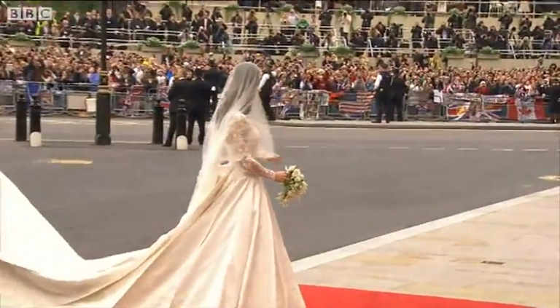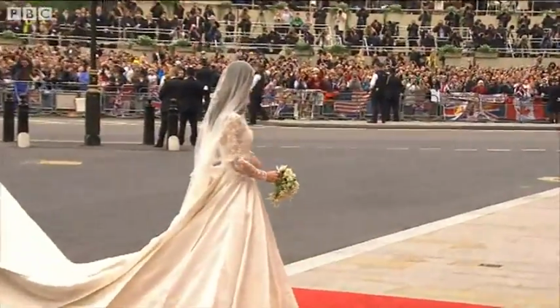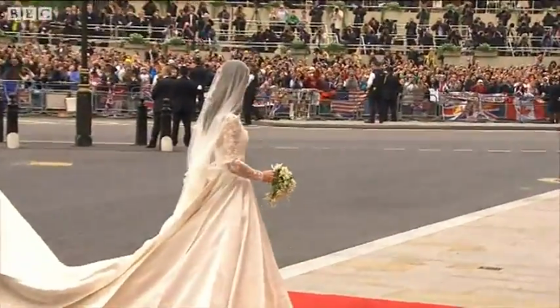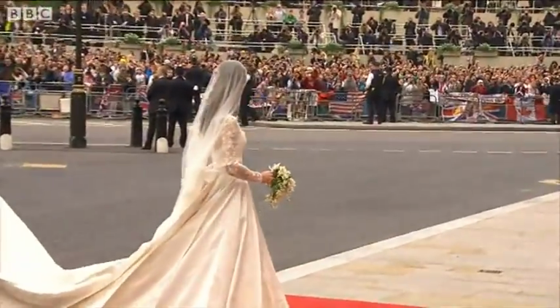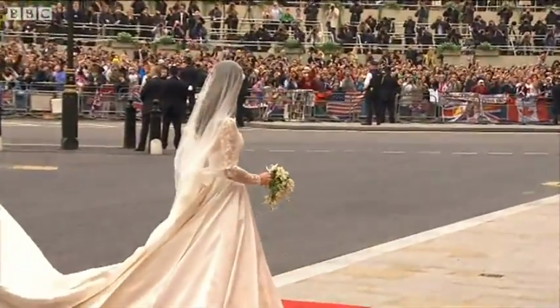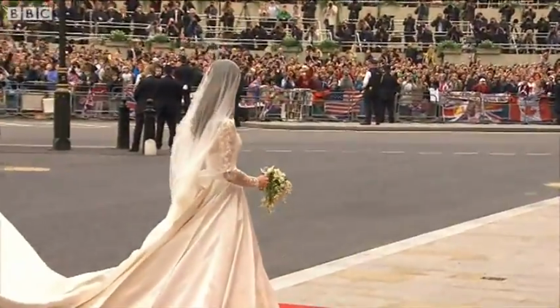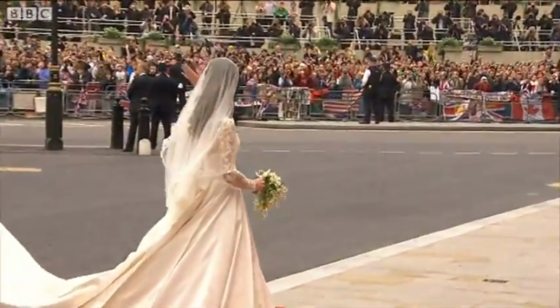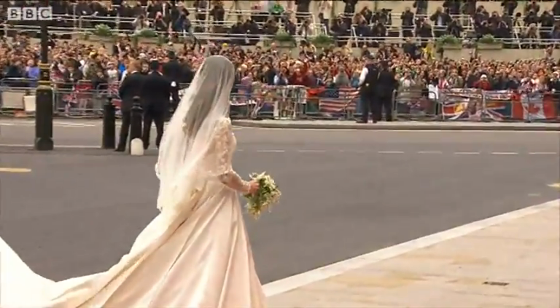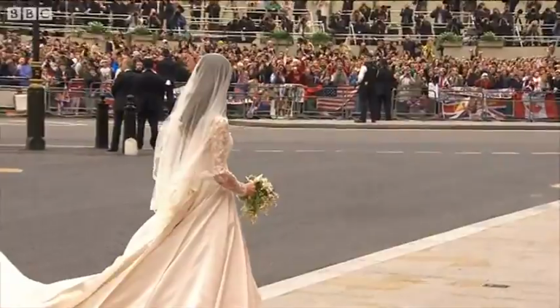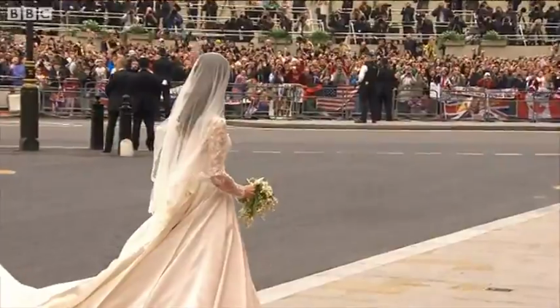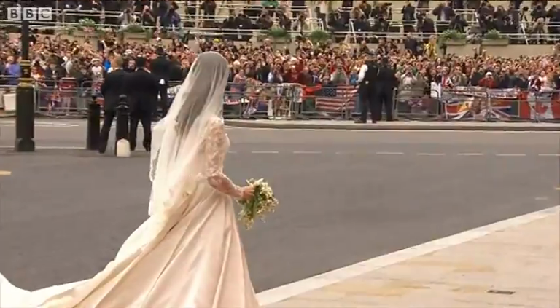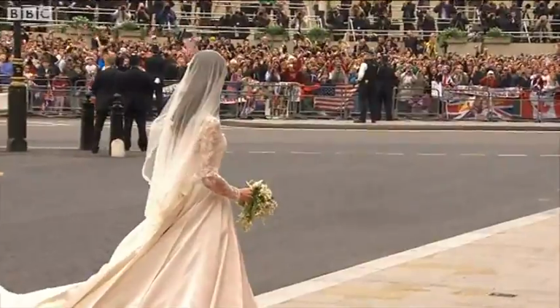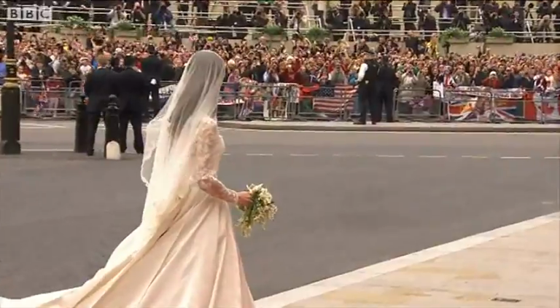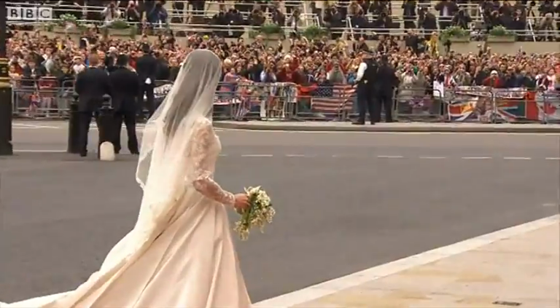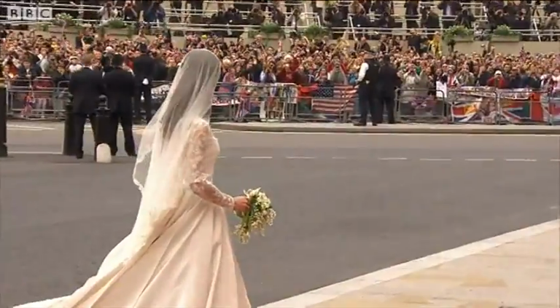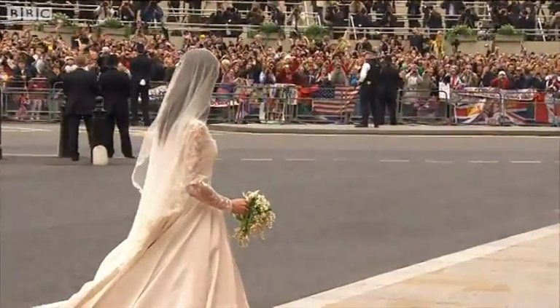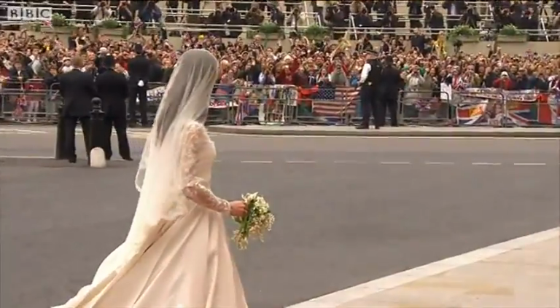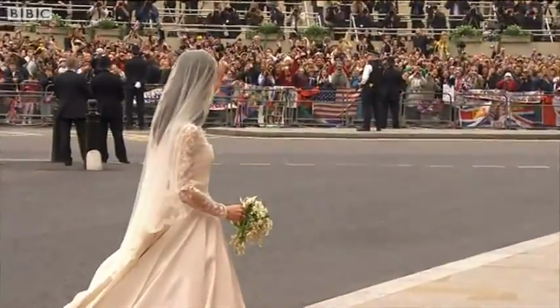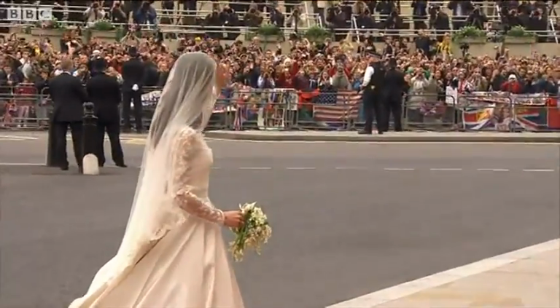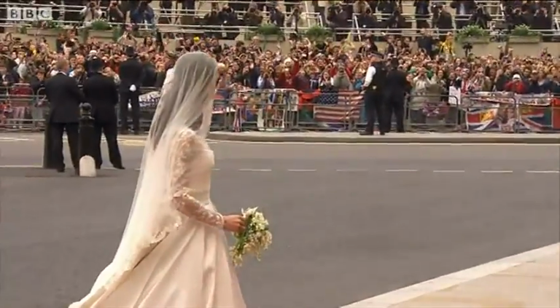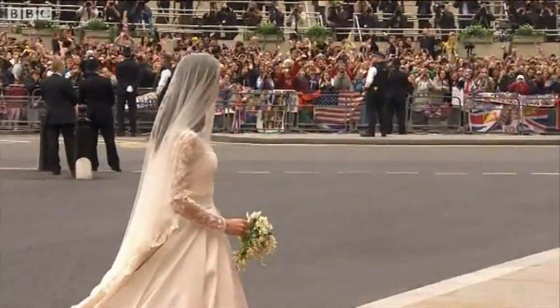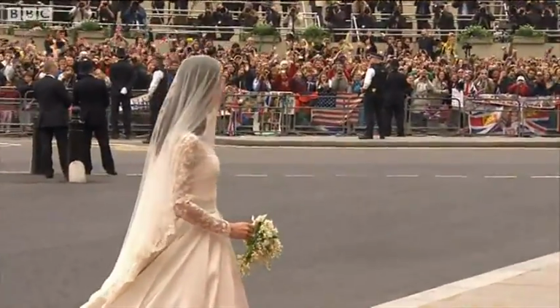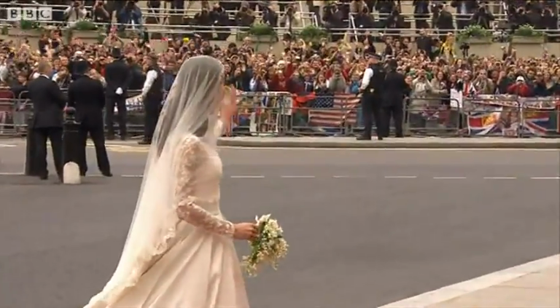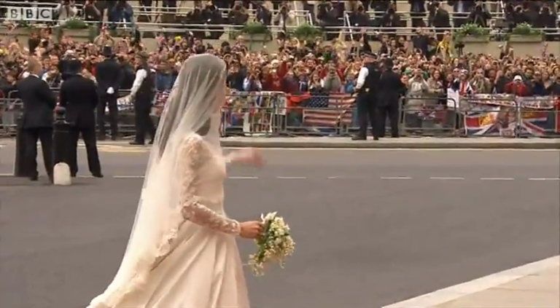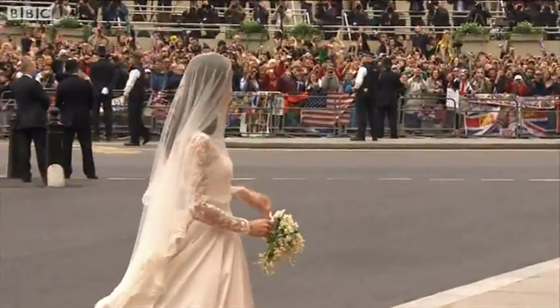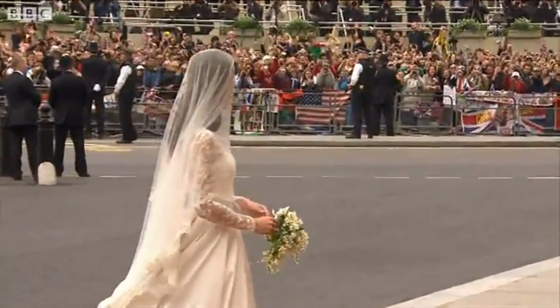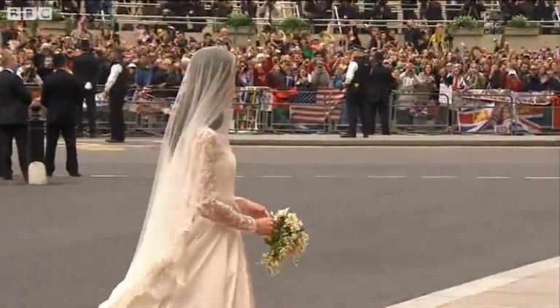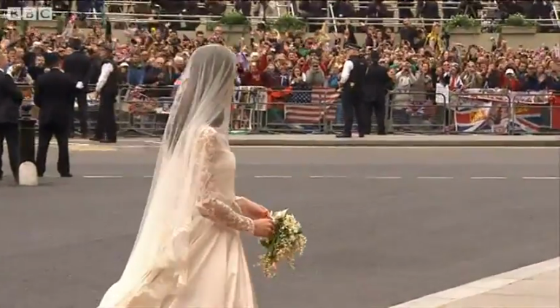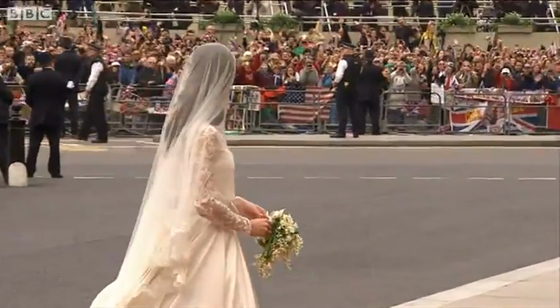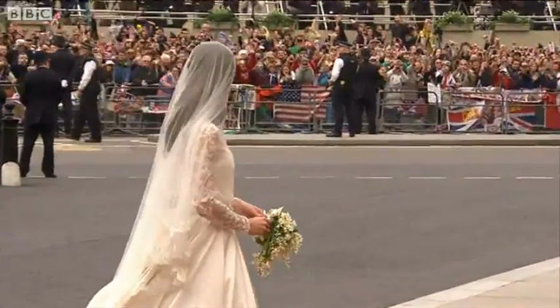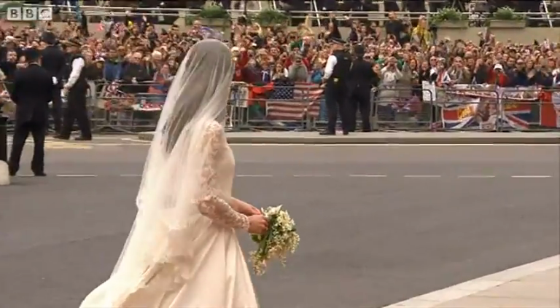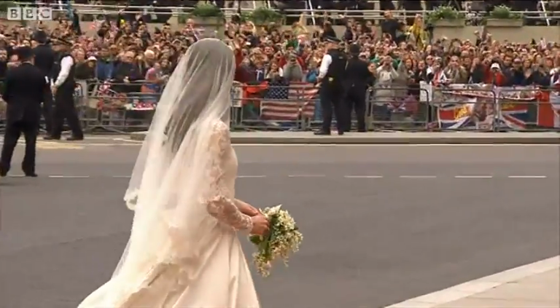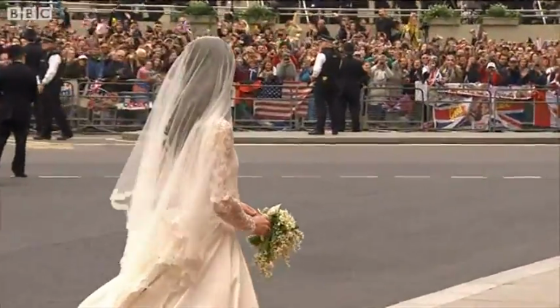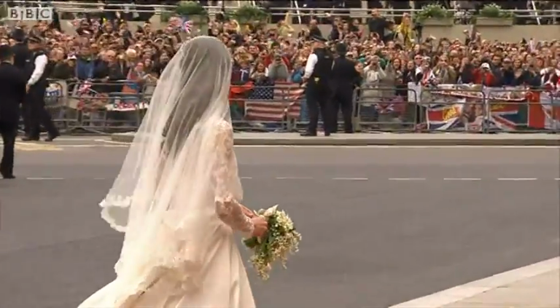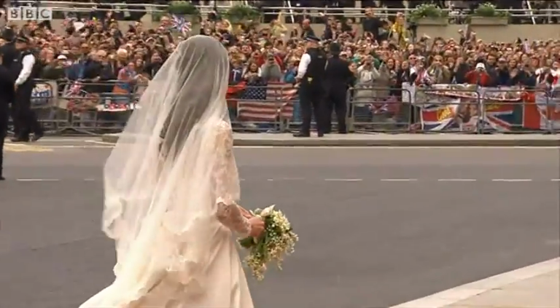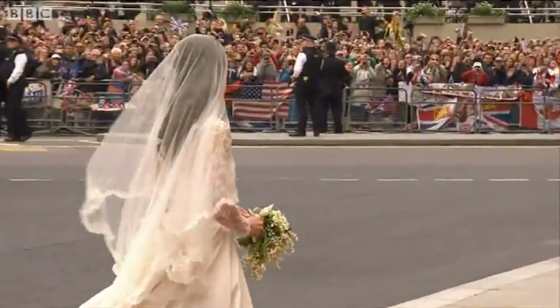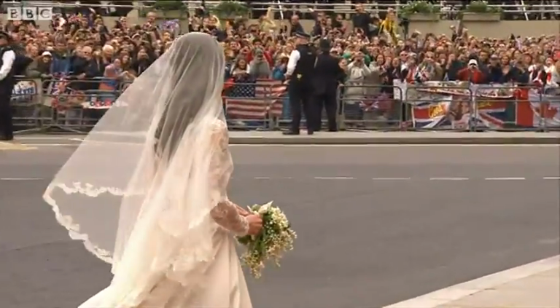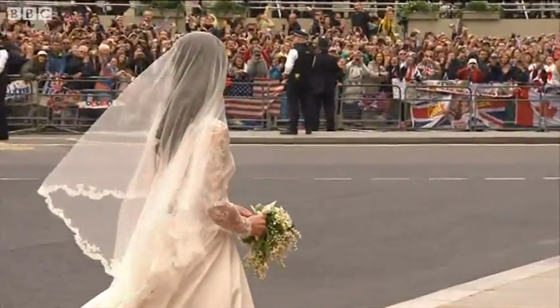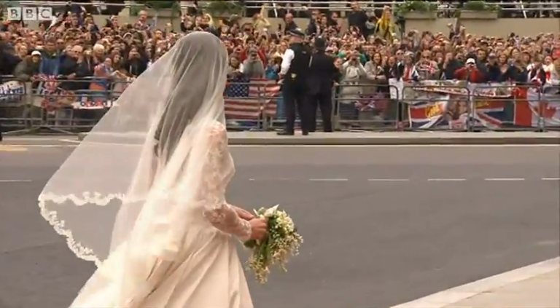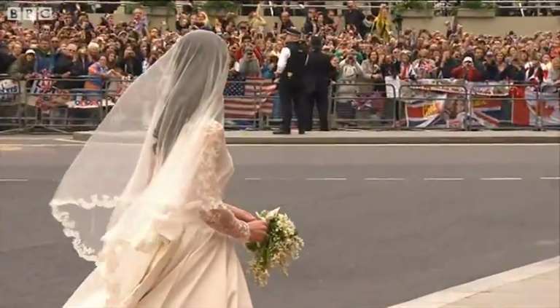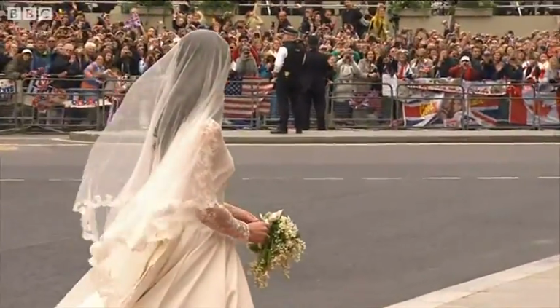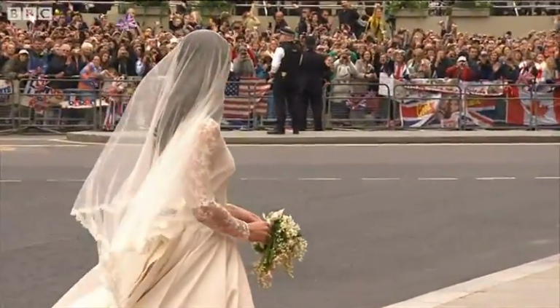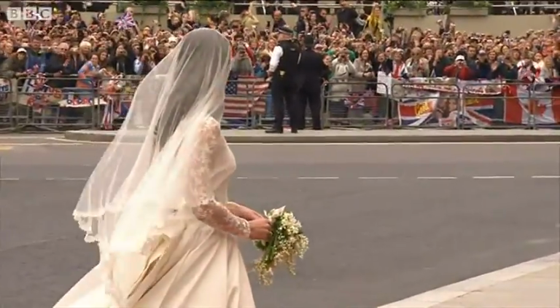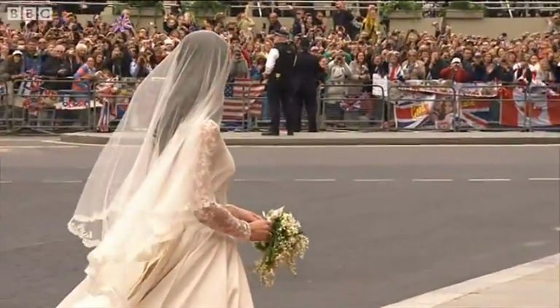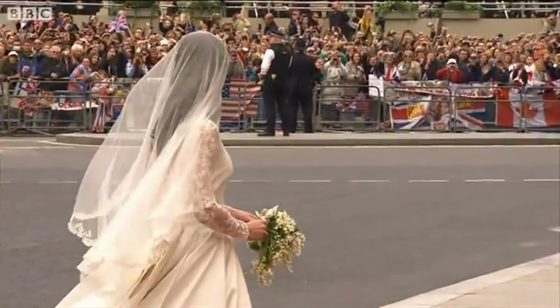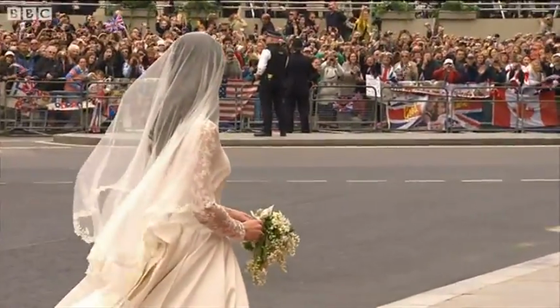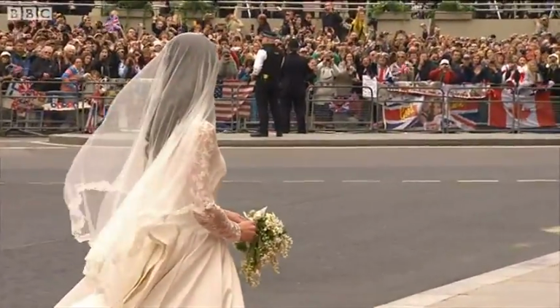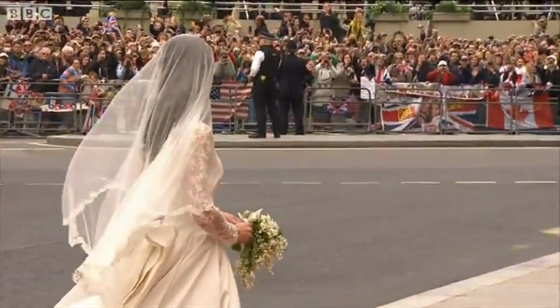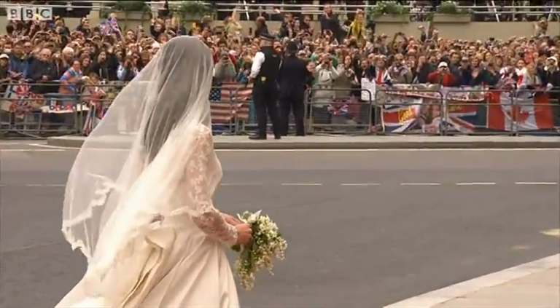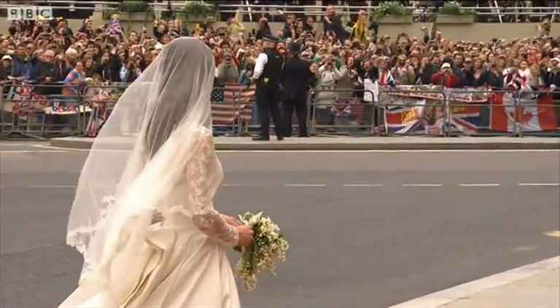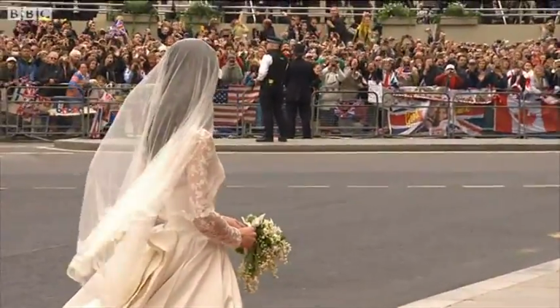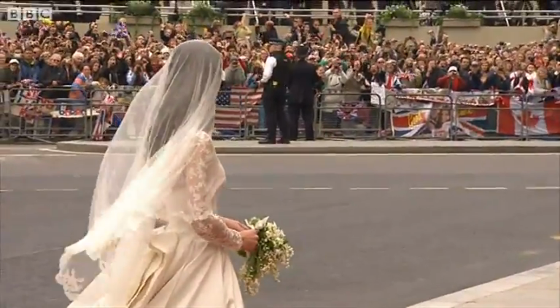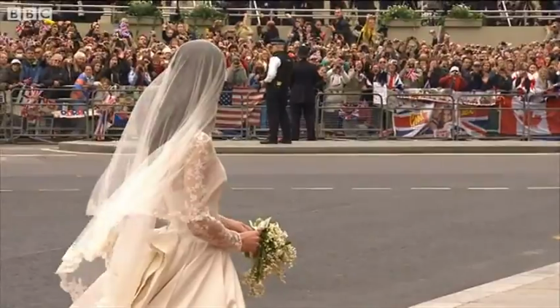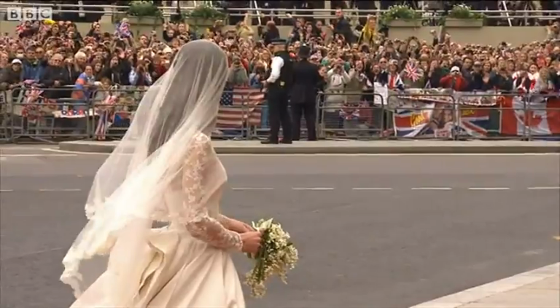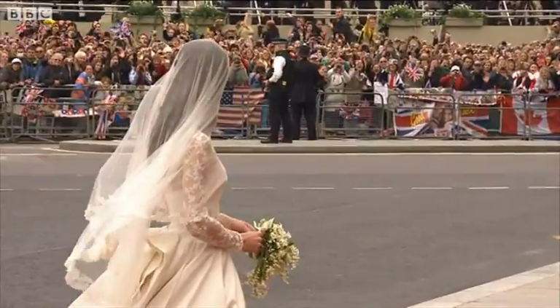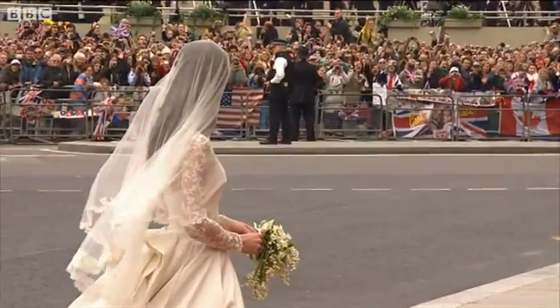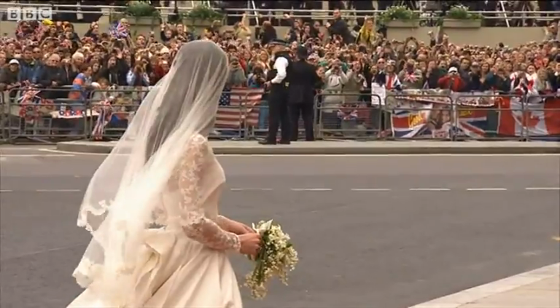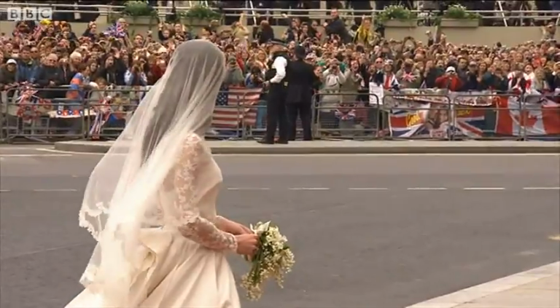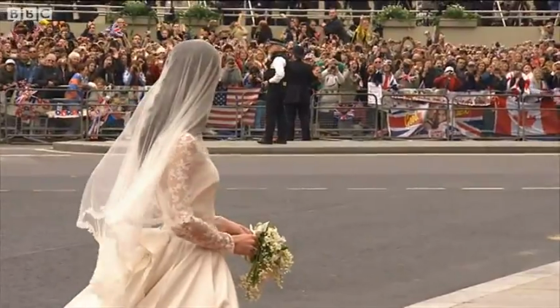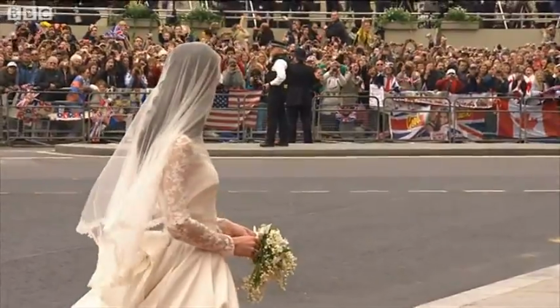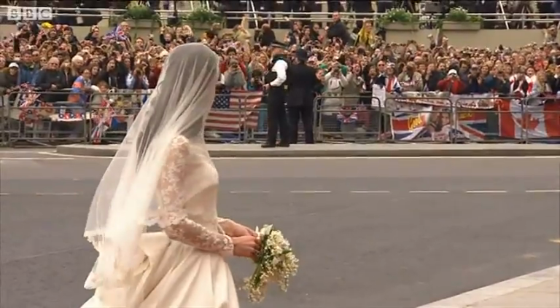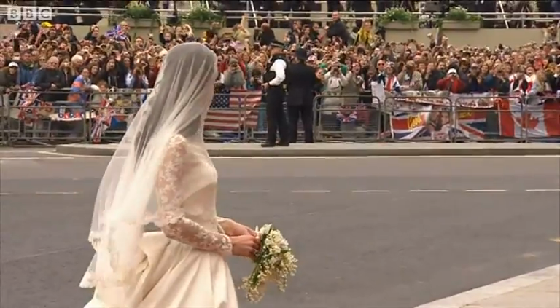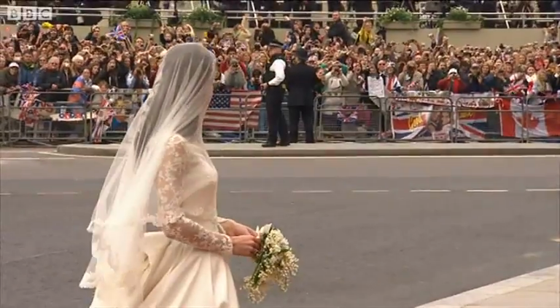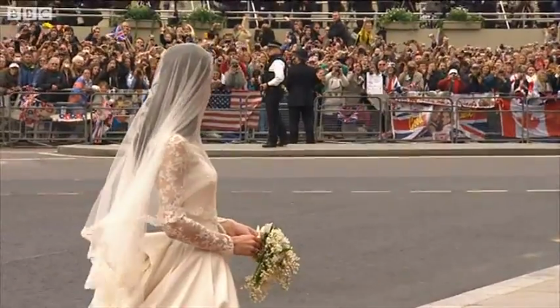Quite gifted, isn't it? It's exquisite. The train is two metres seventy — and what a vision. It's exquisite.